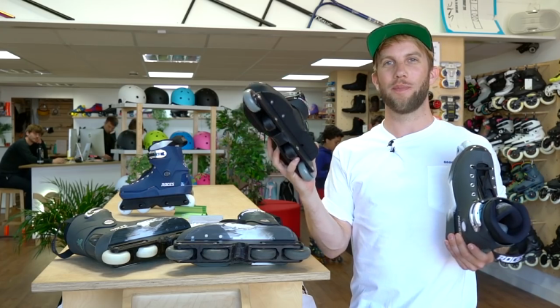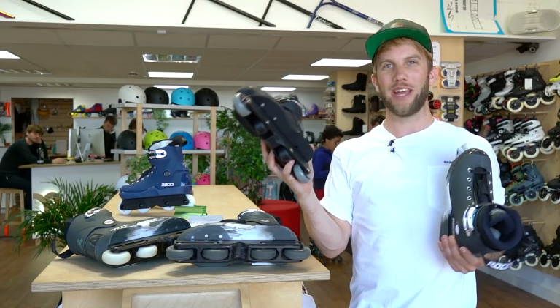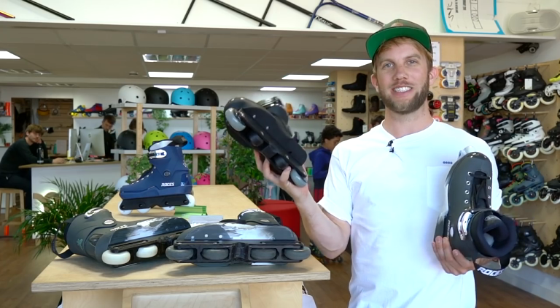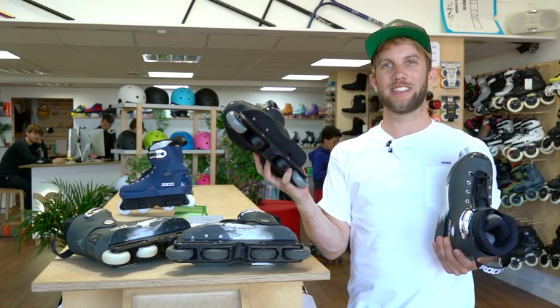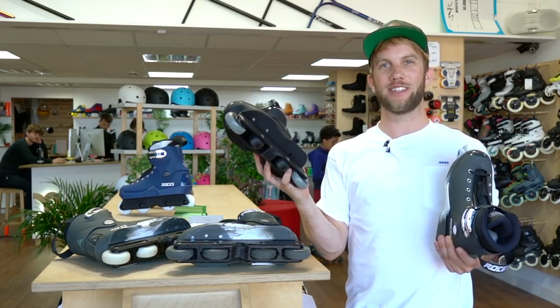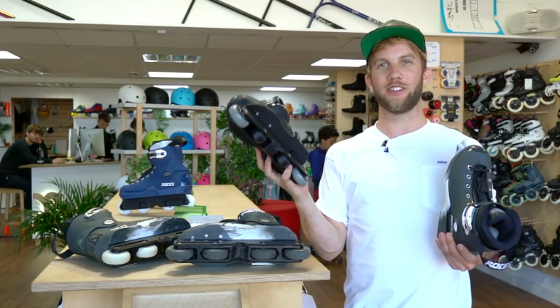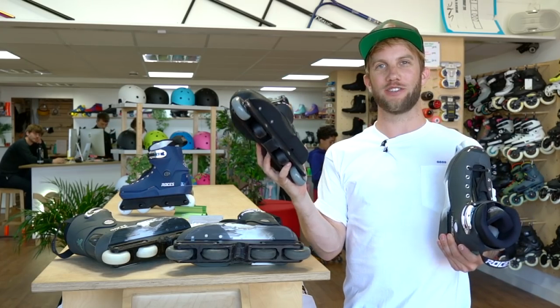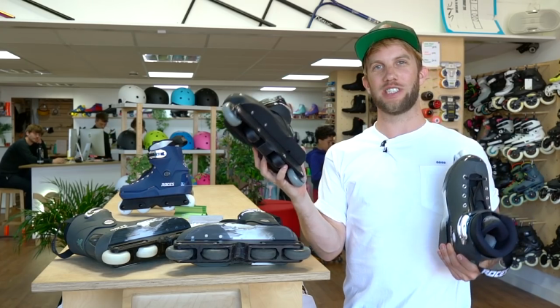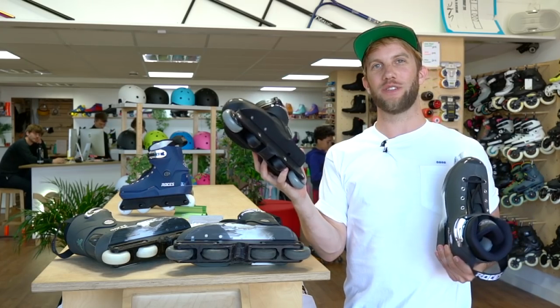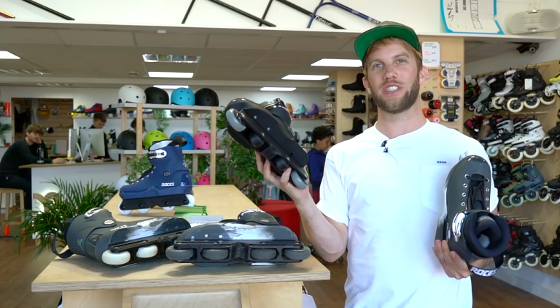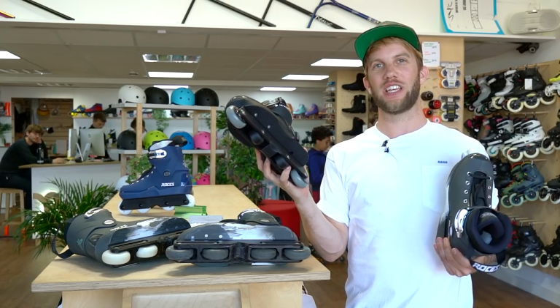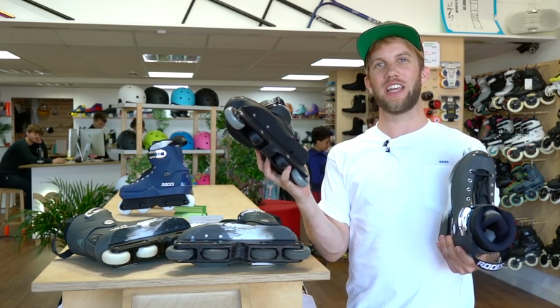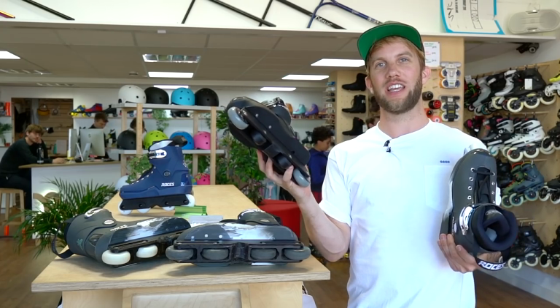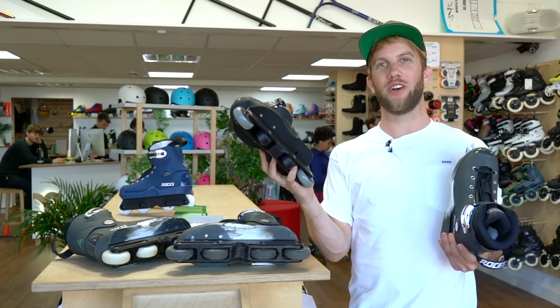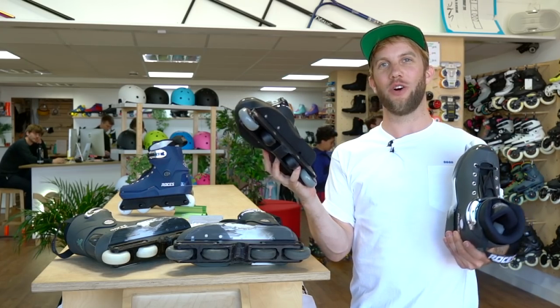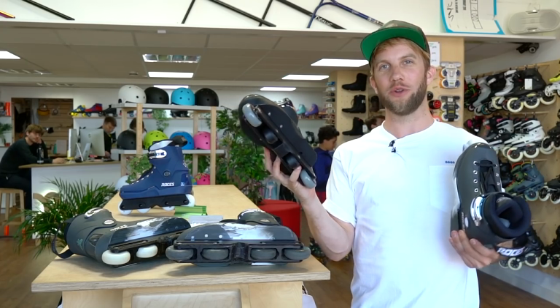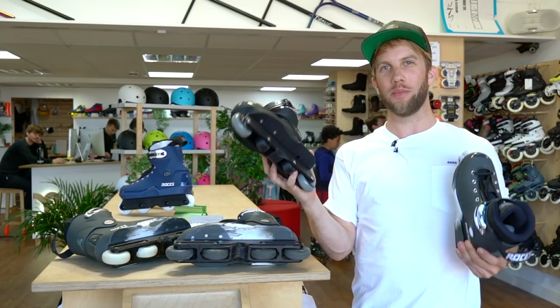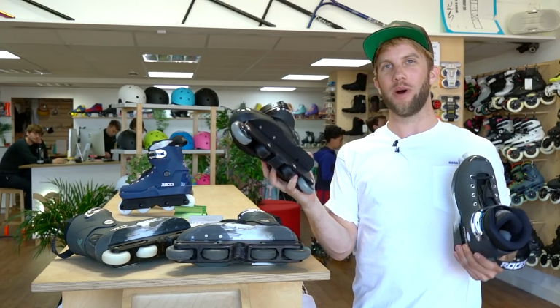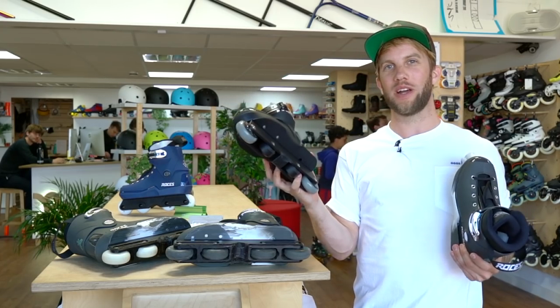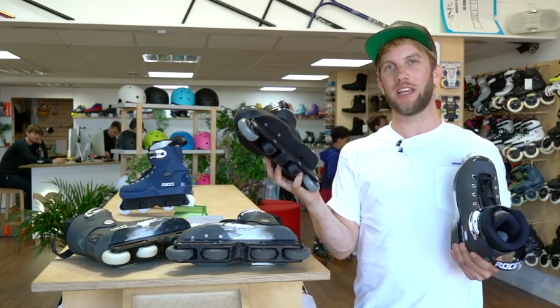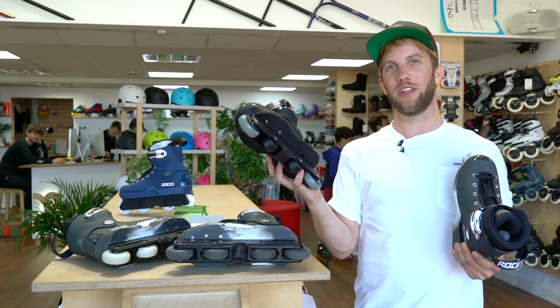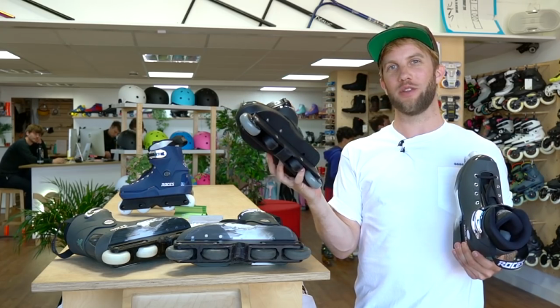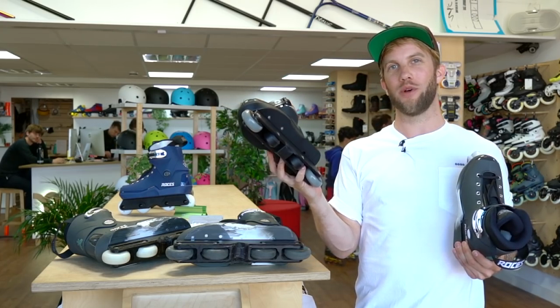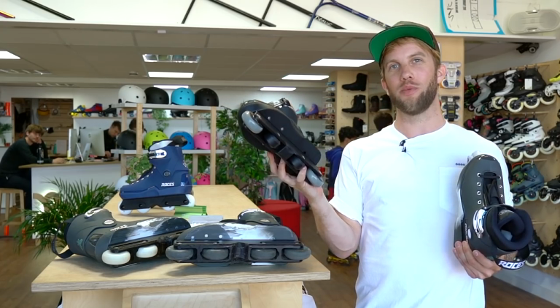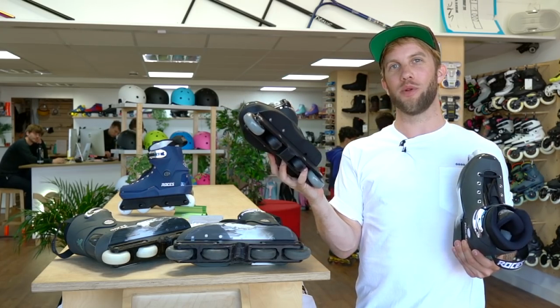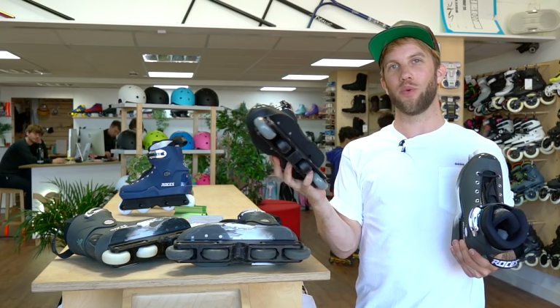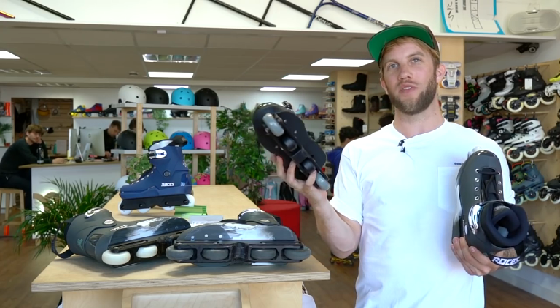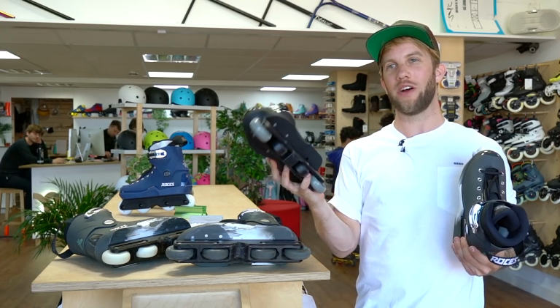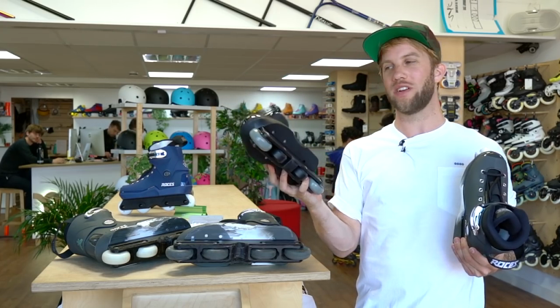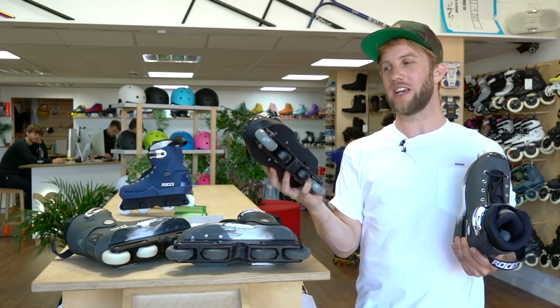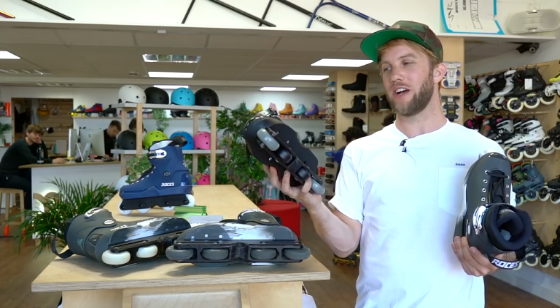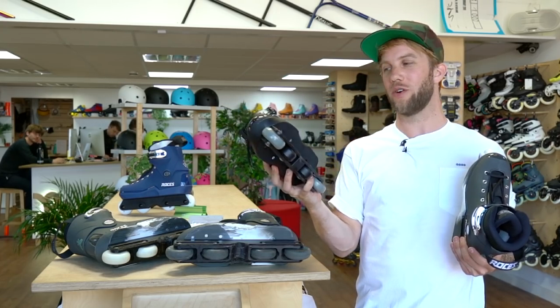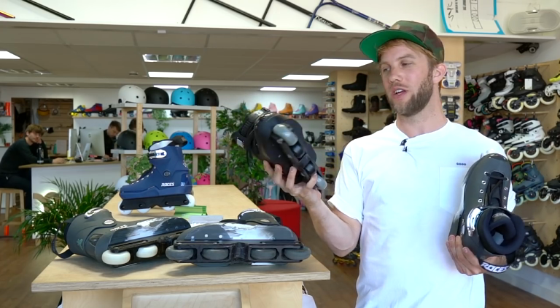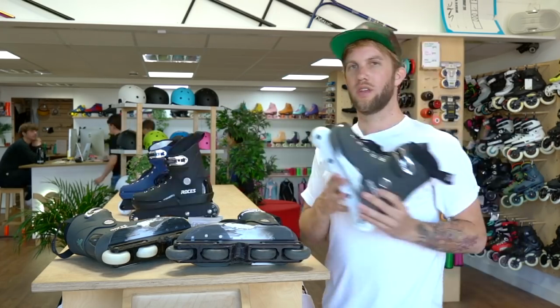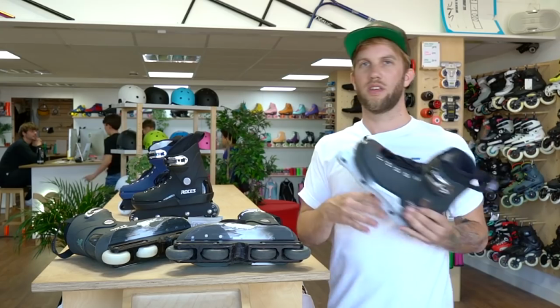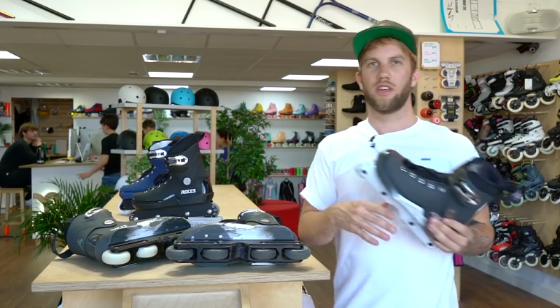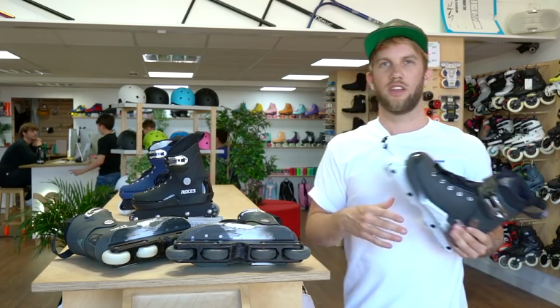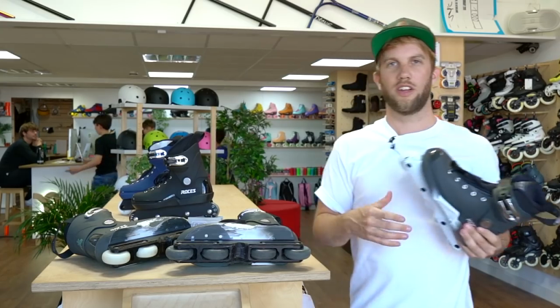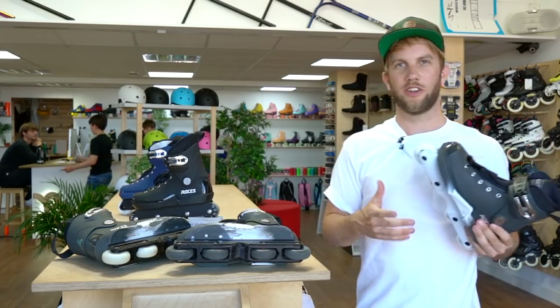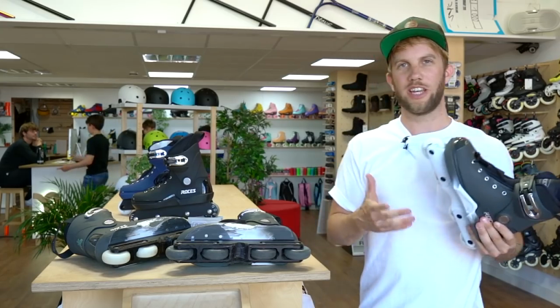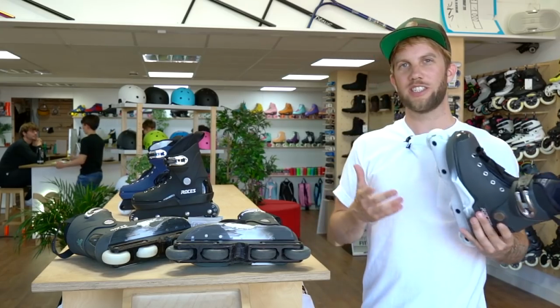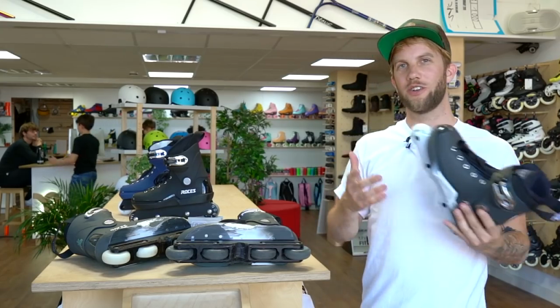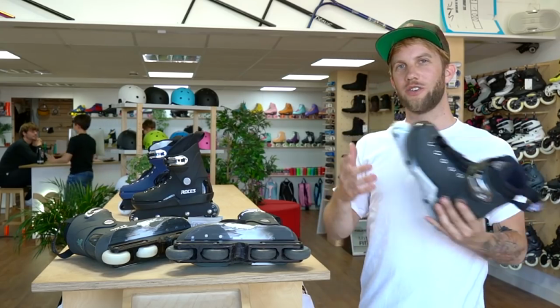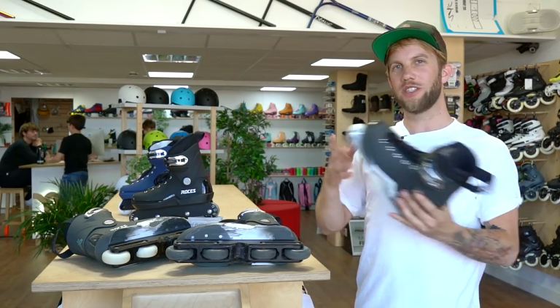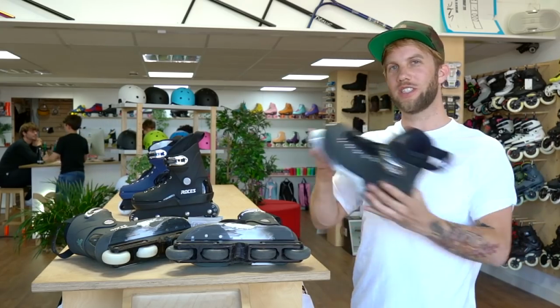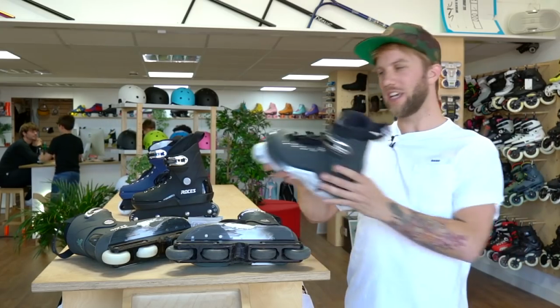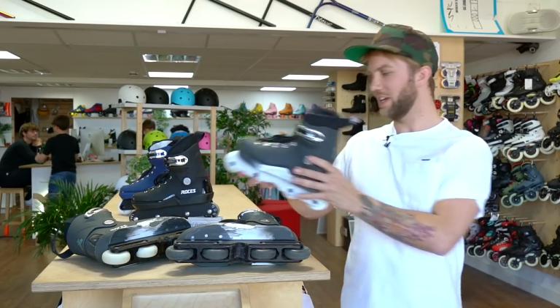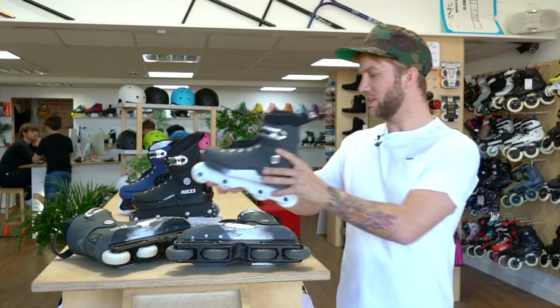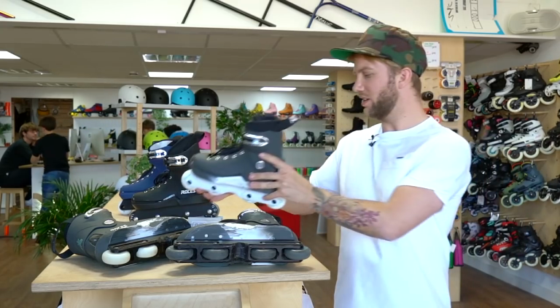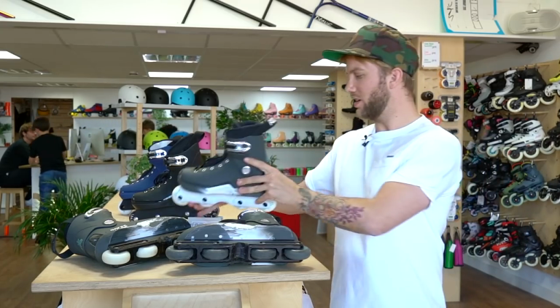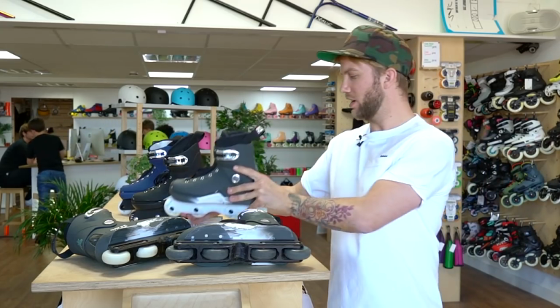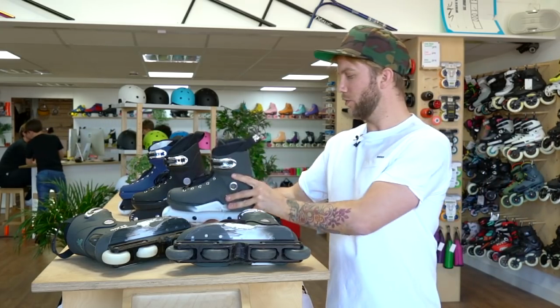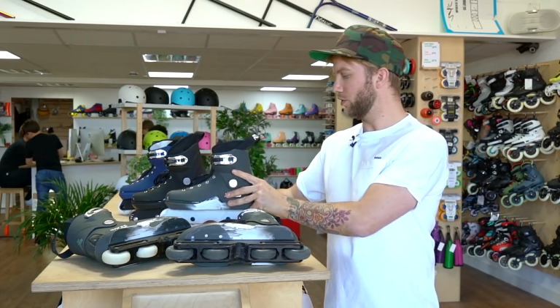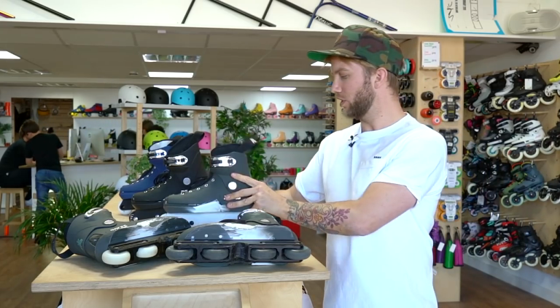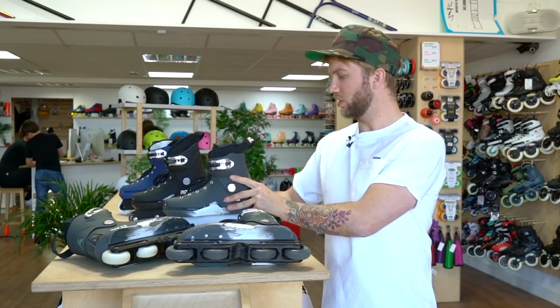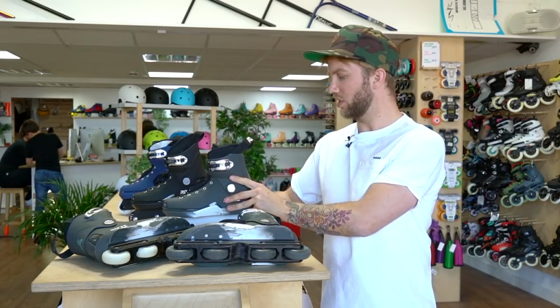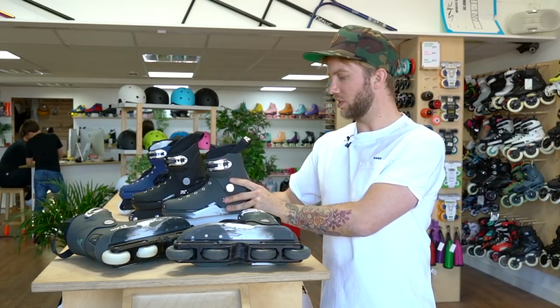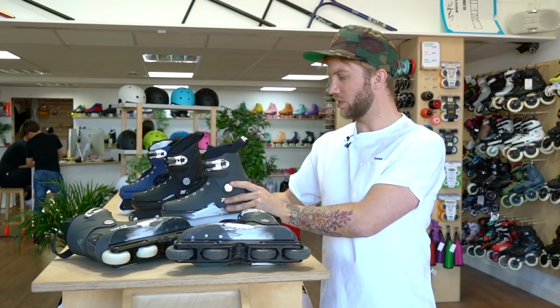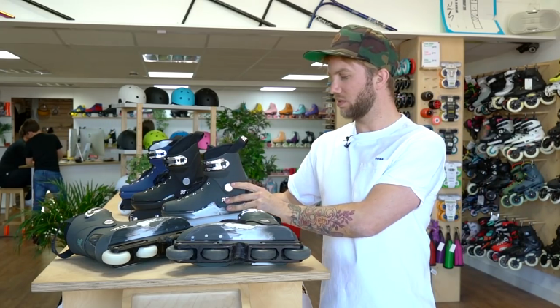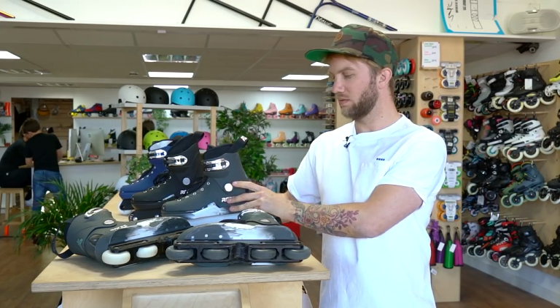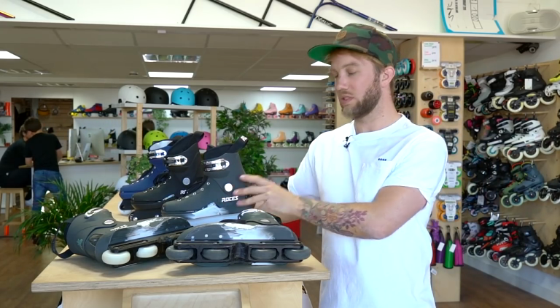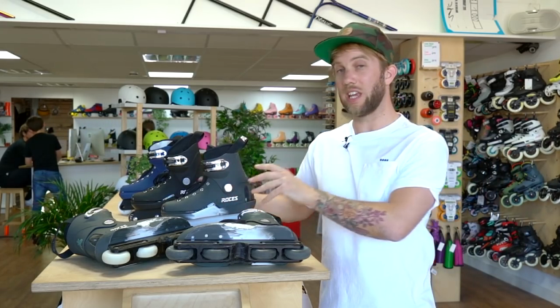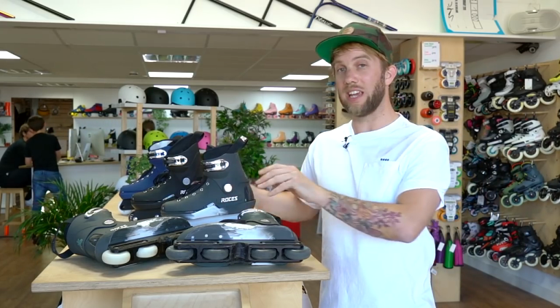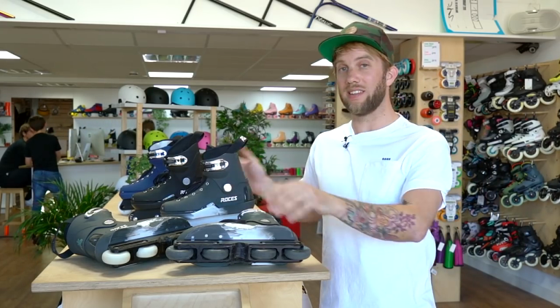Regardless of those things, this skate here is 115 pounds, which is definitely the lowest priced, best aggressive skate on the market at the moment without a doubt.